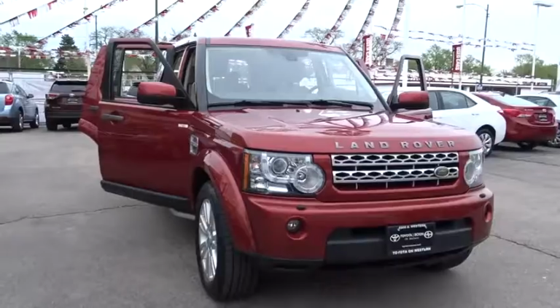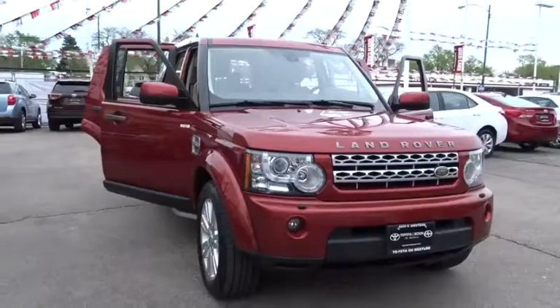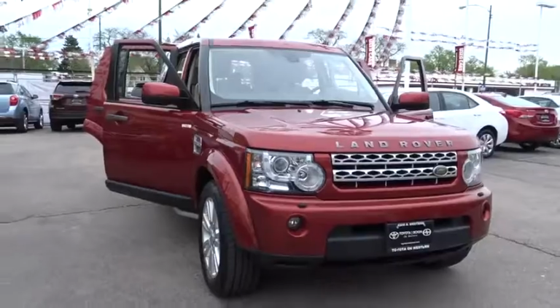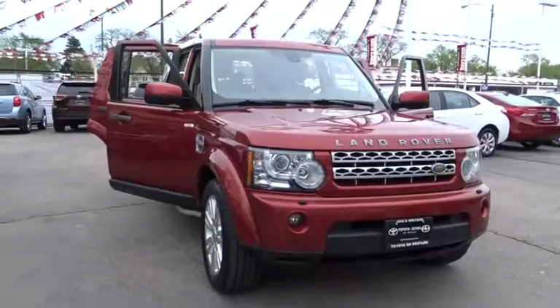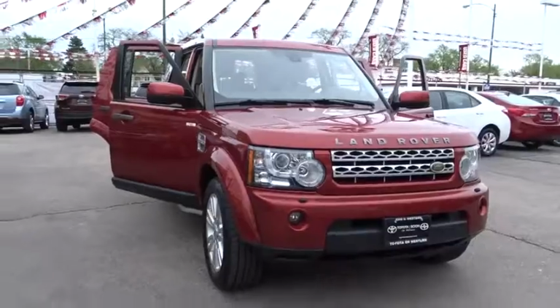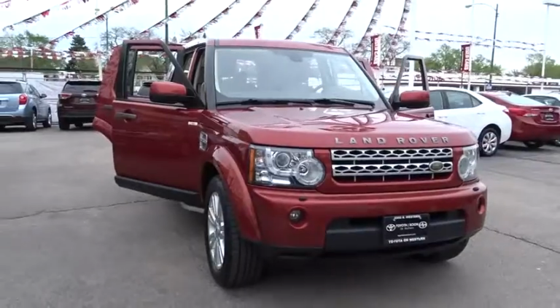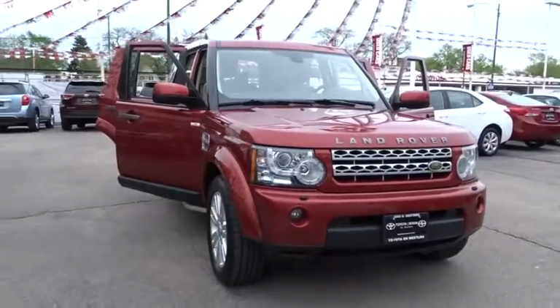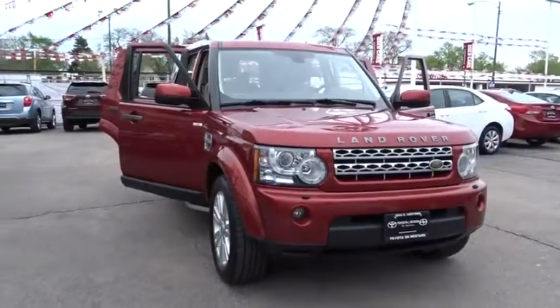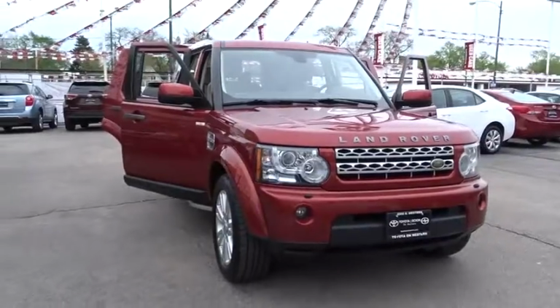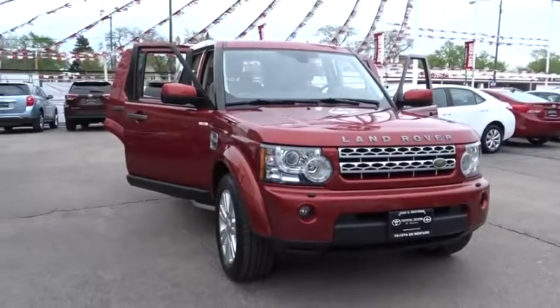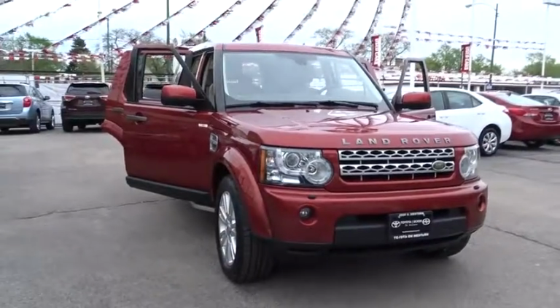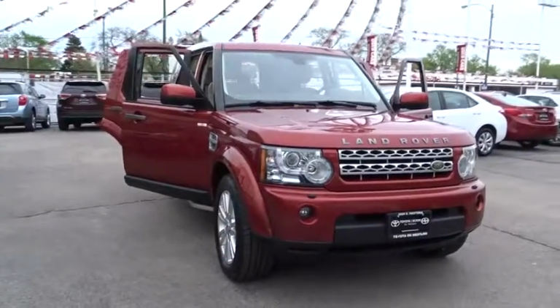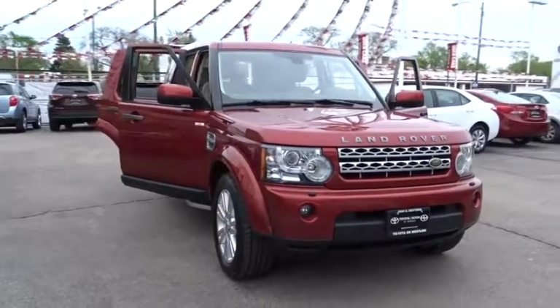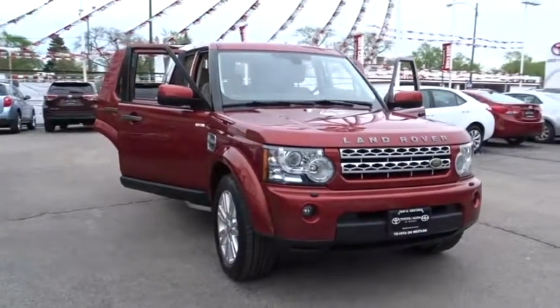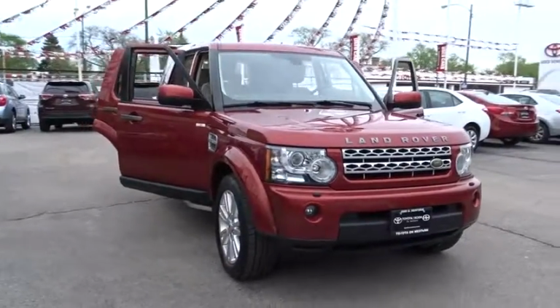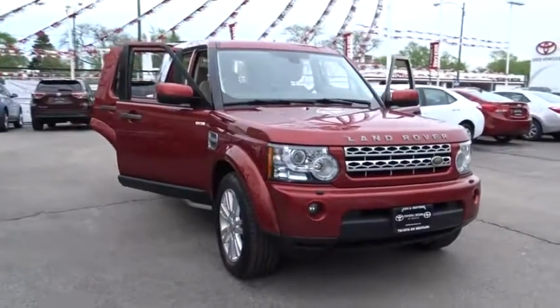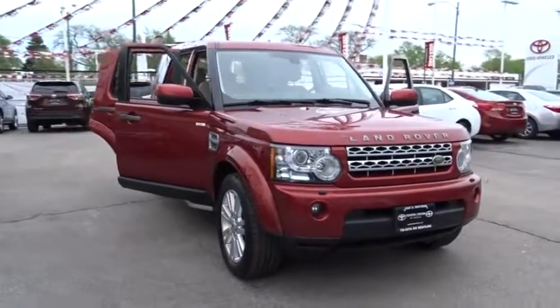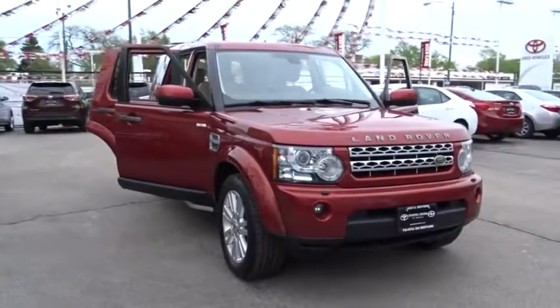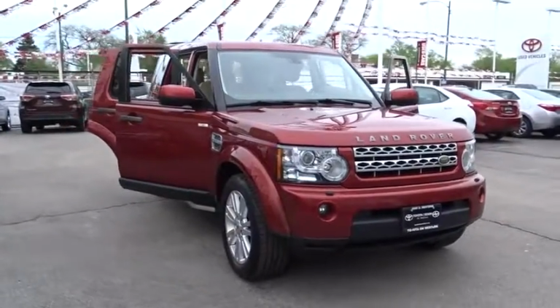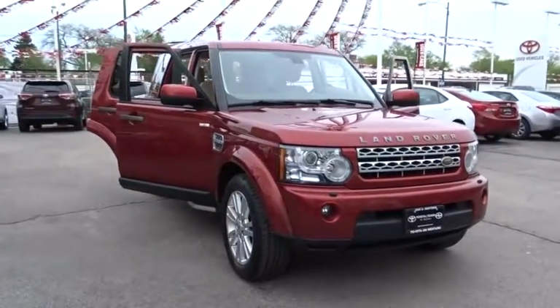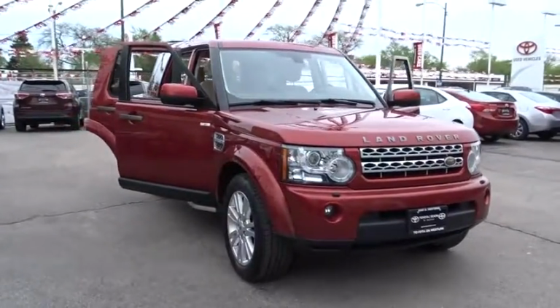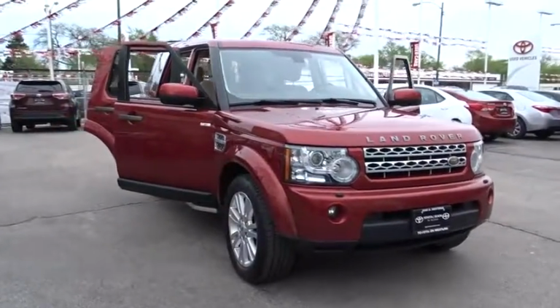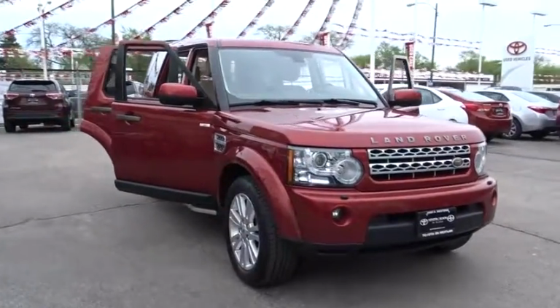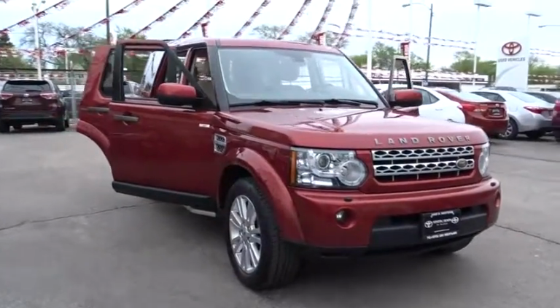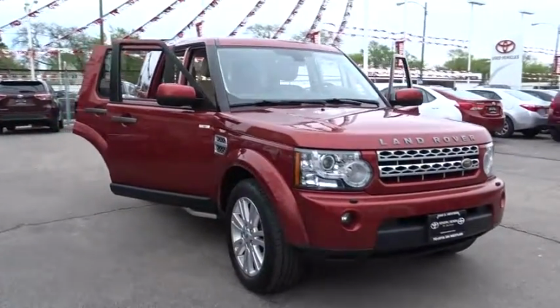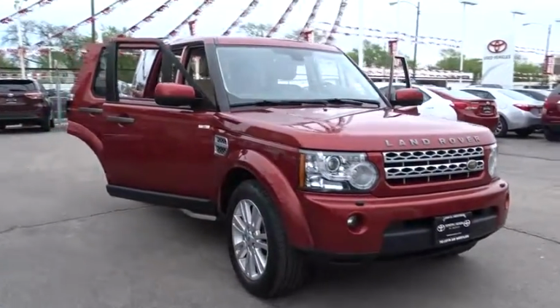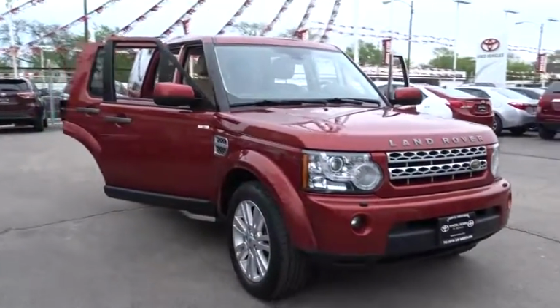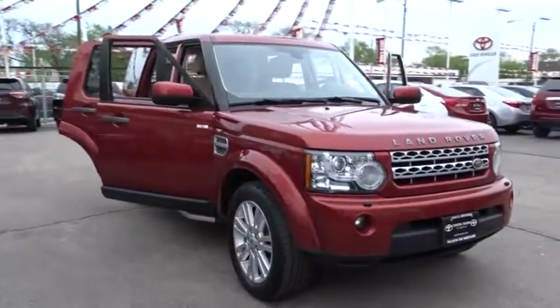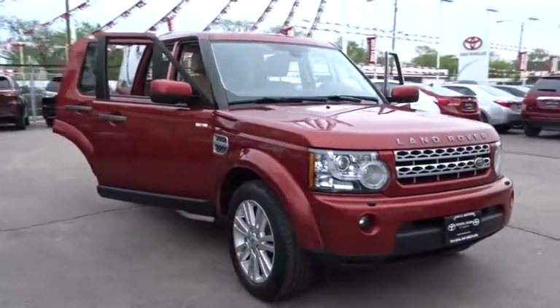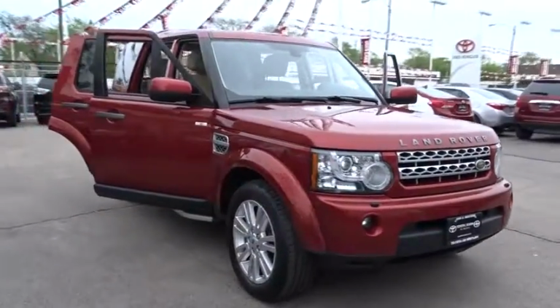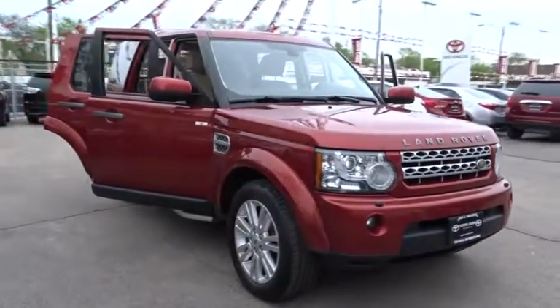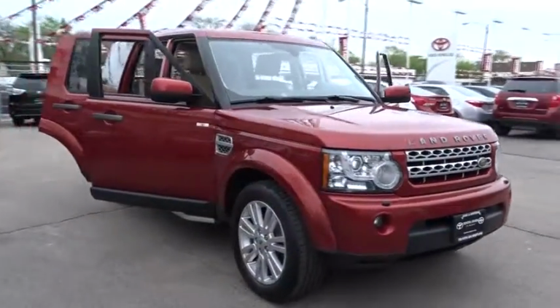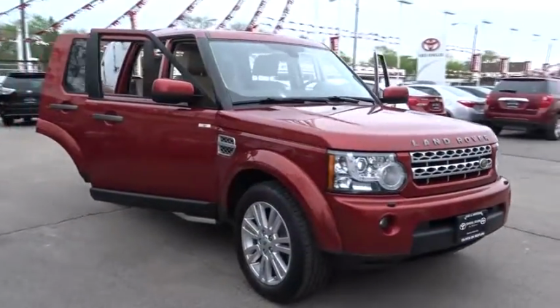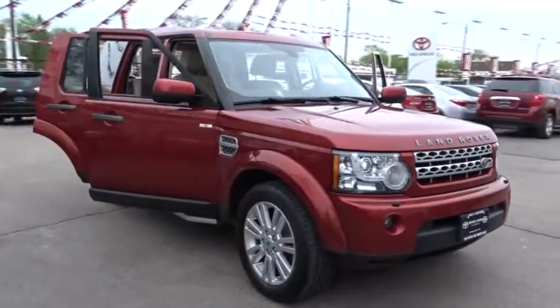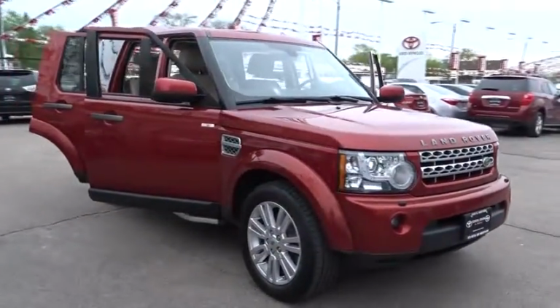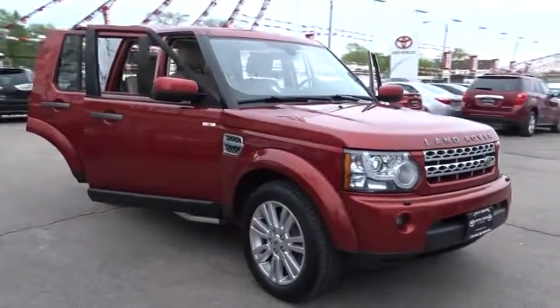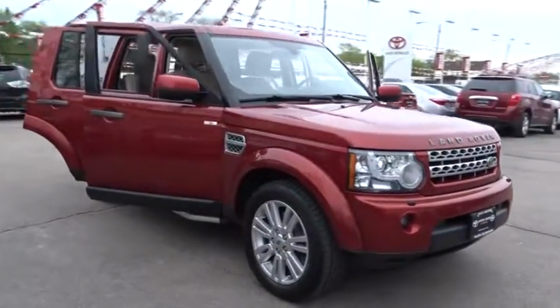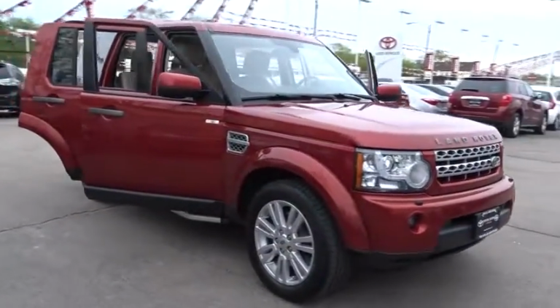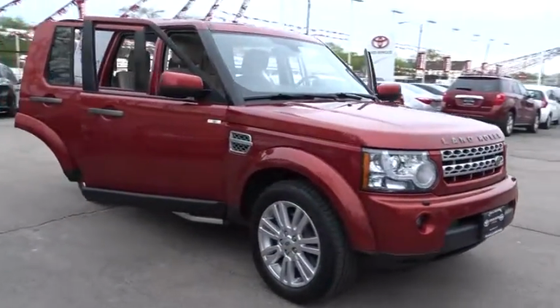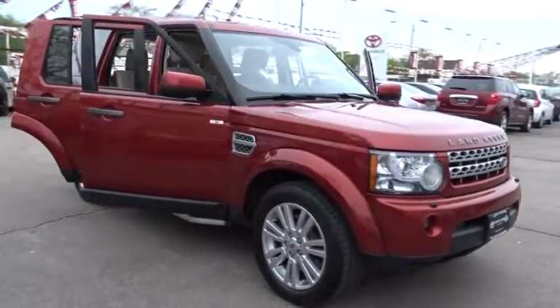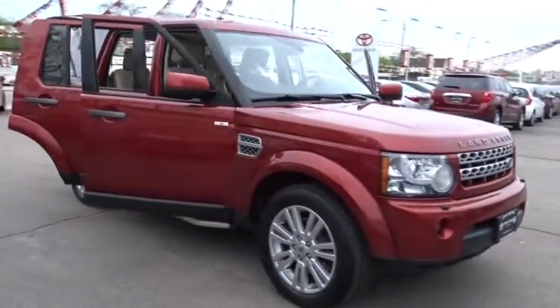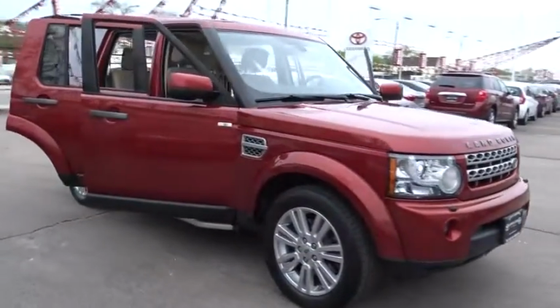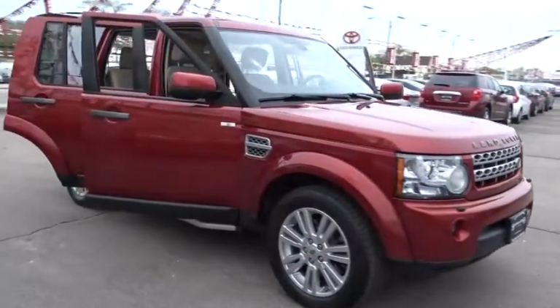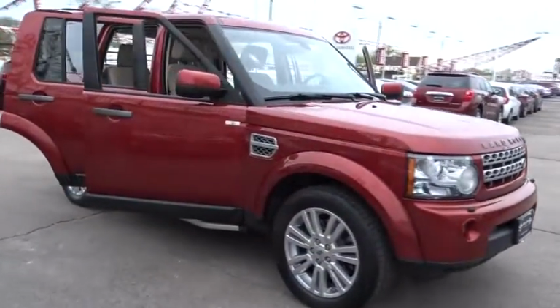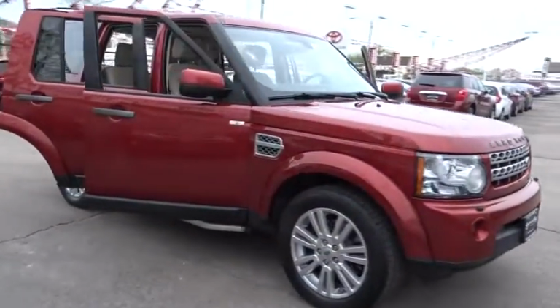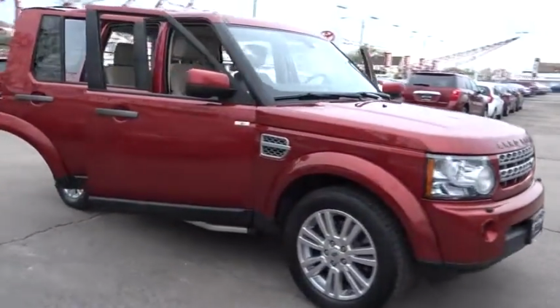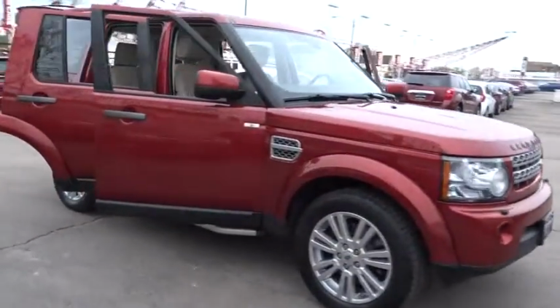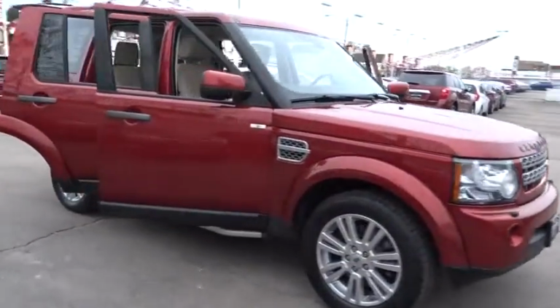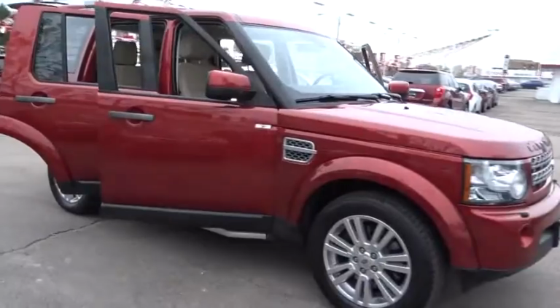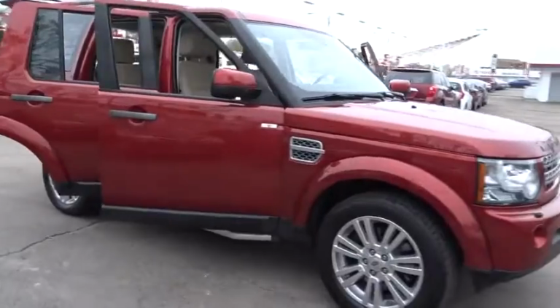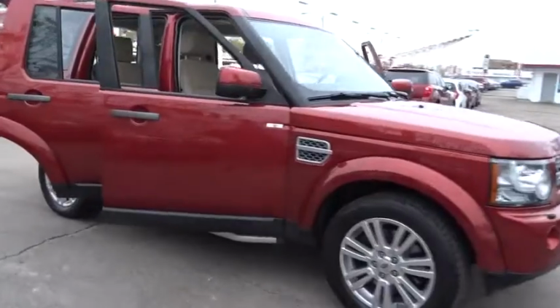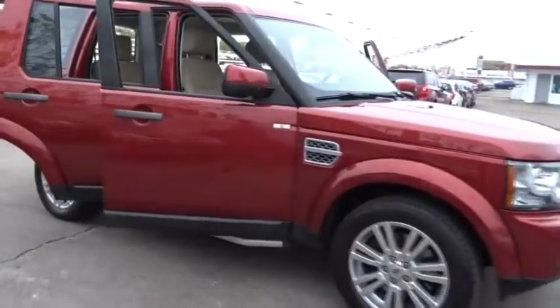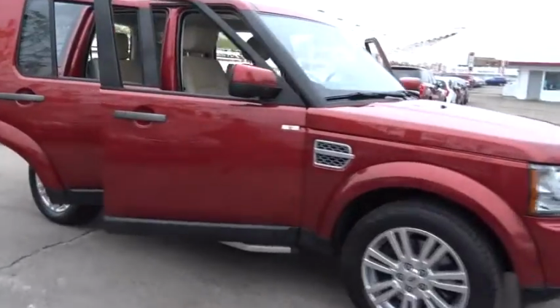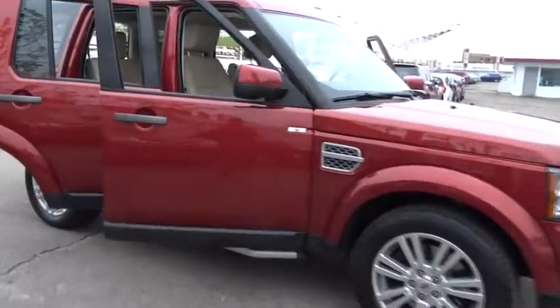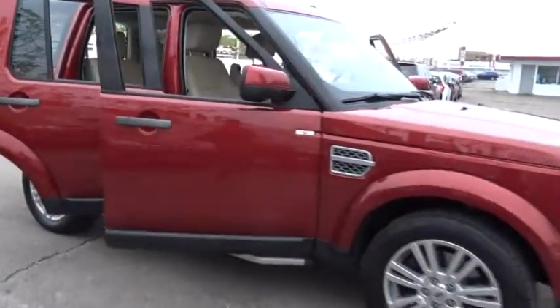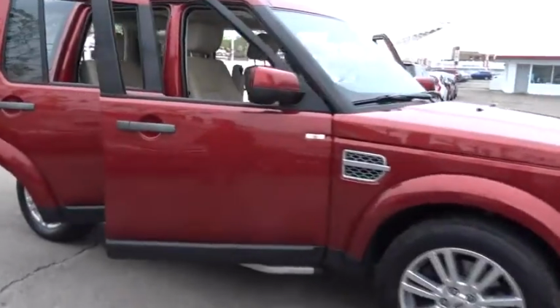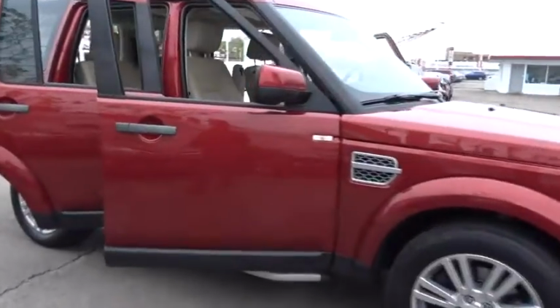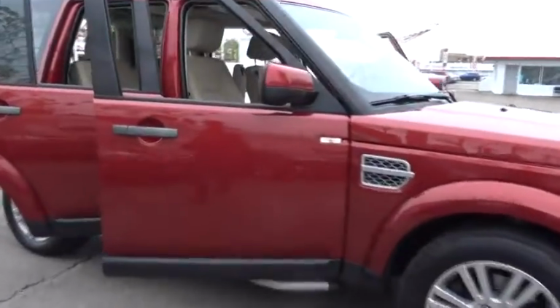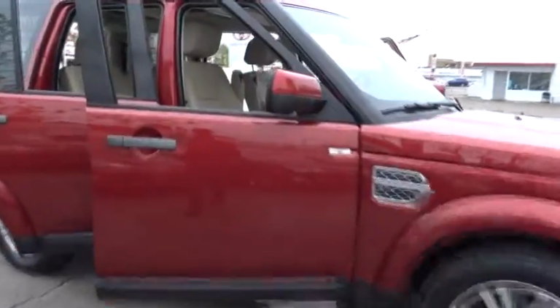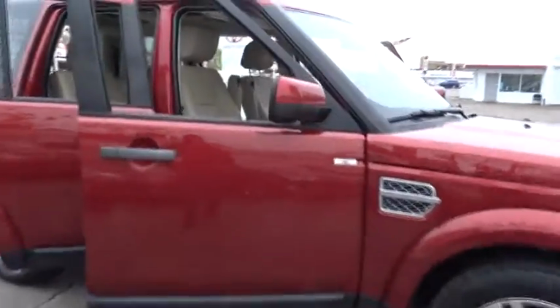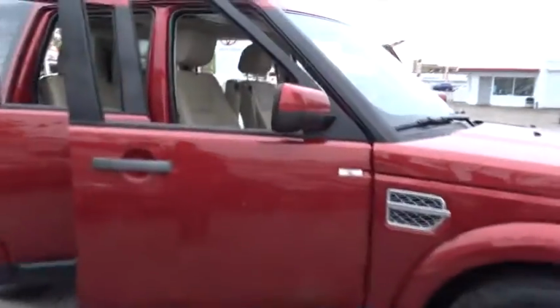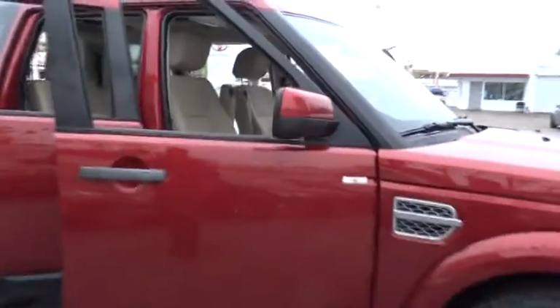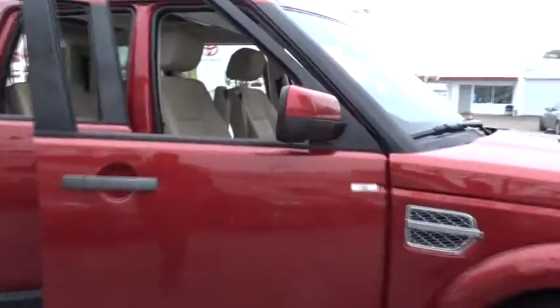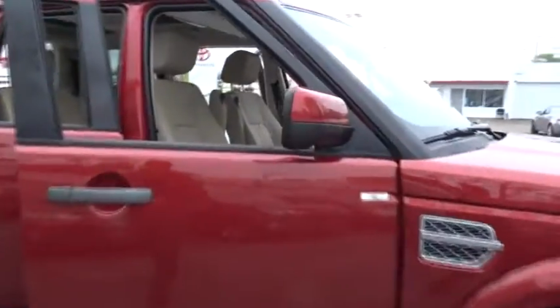The 2010 Land Rover LR4. Rockies? Check. Himalayas? Check. What else you got?